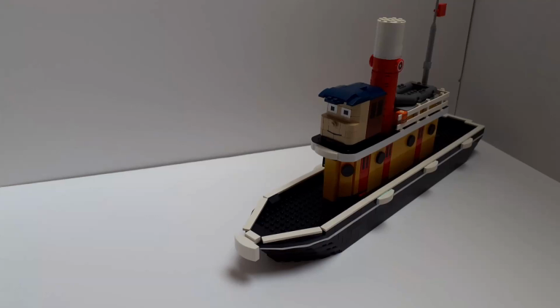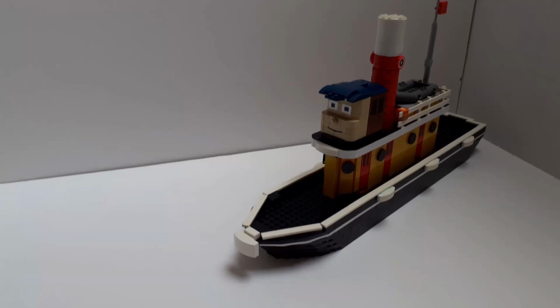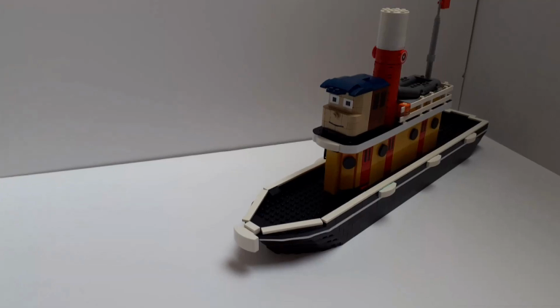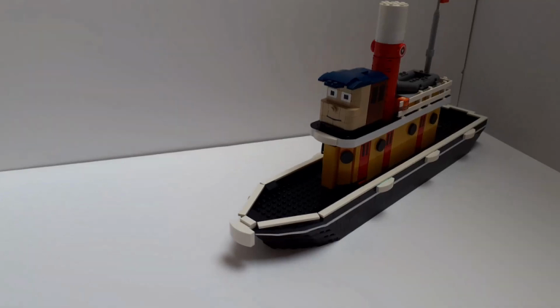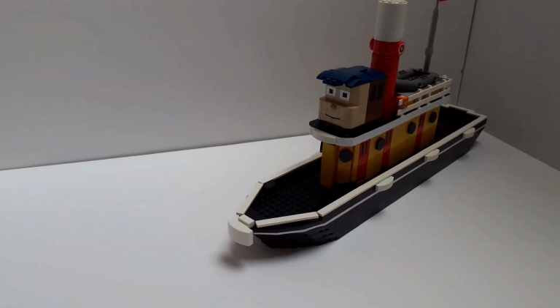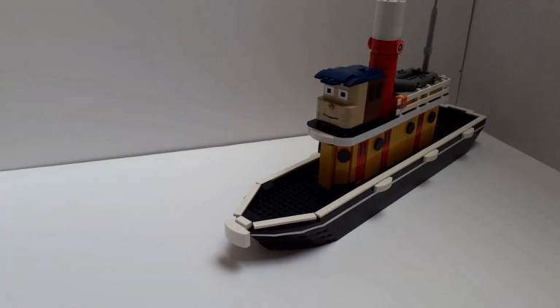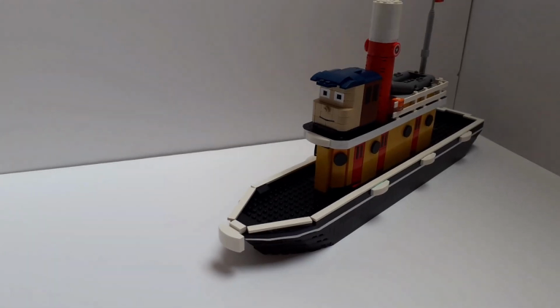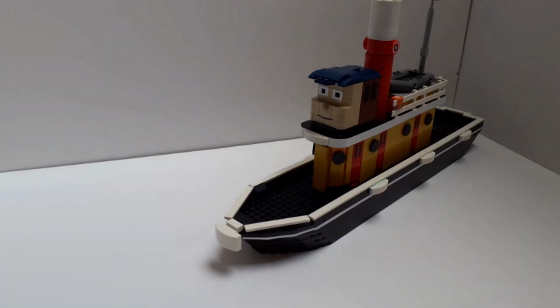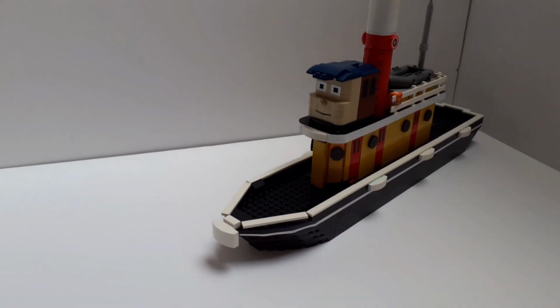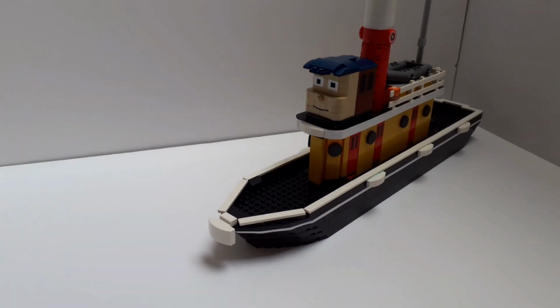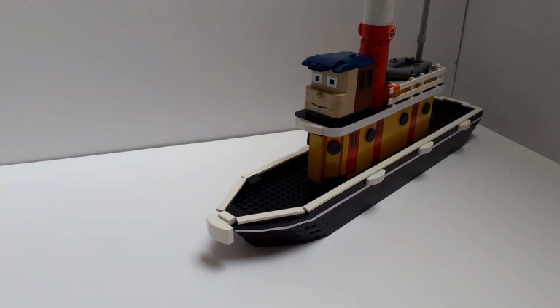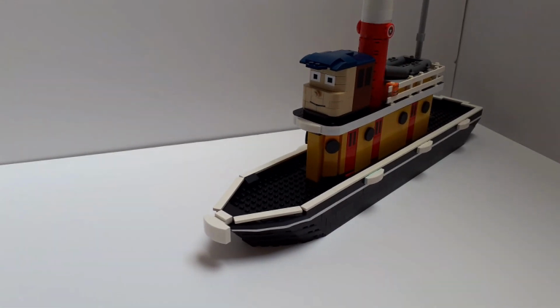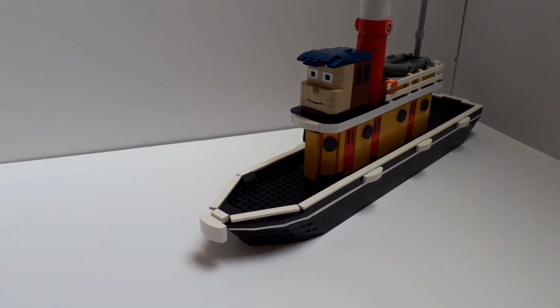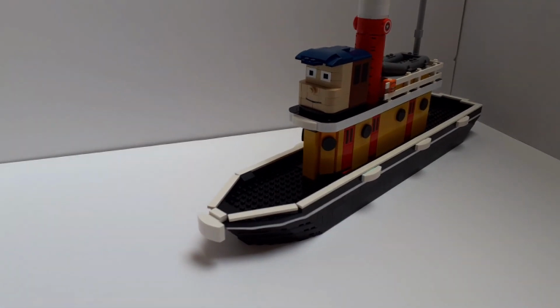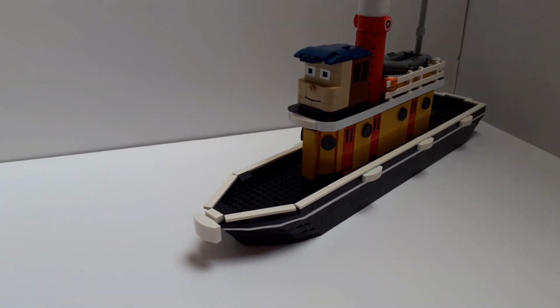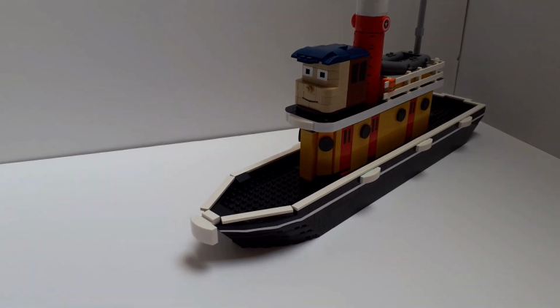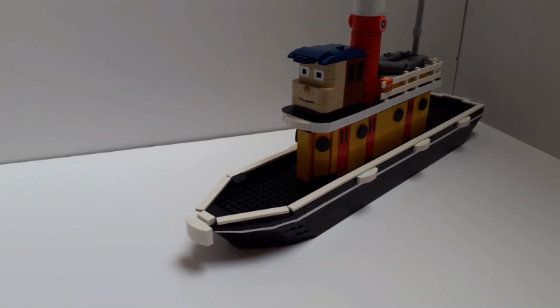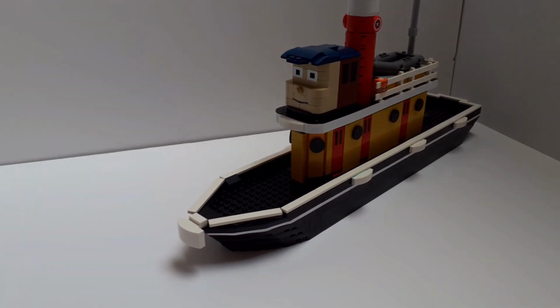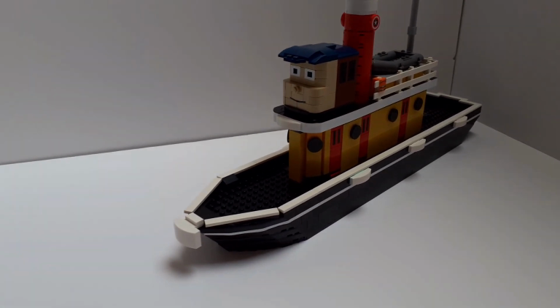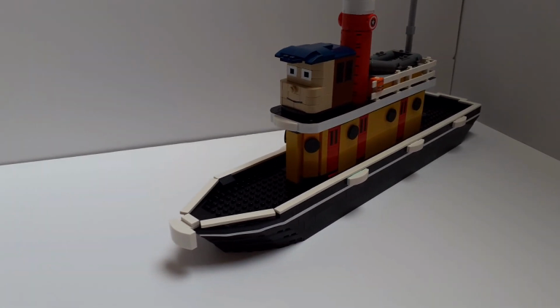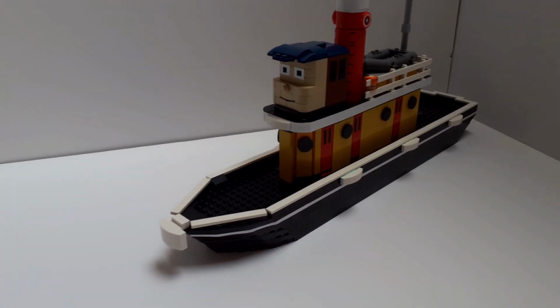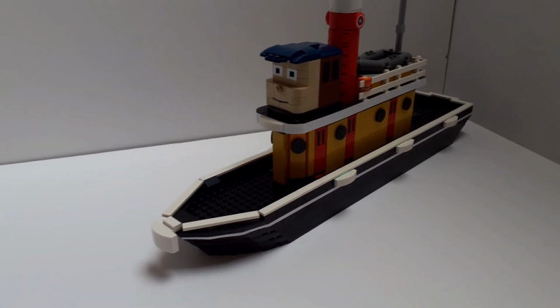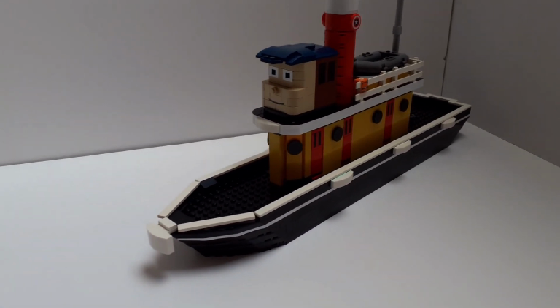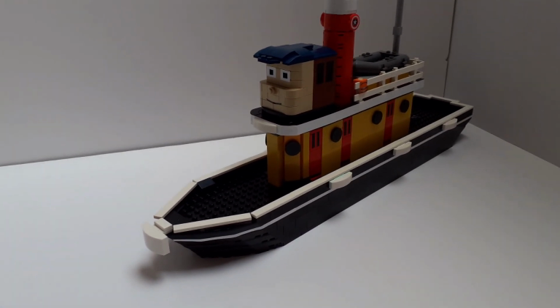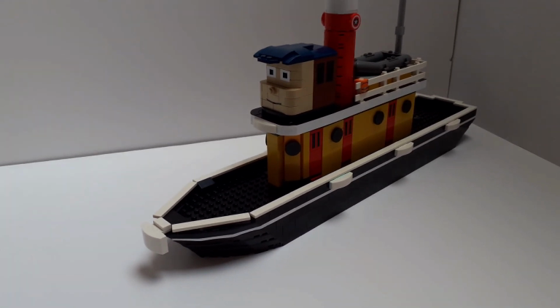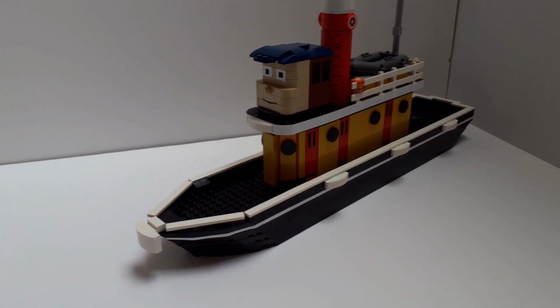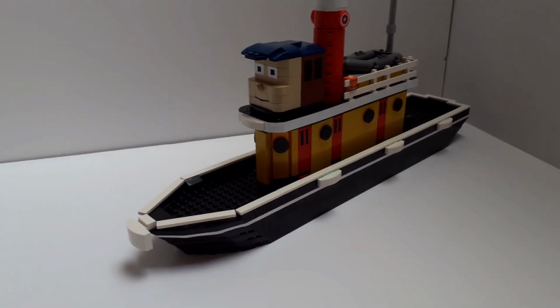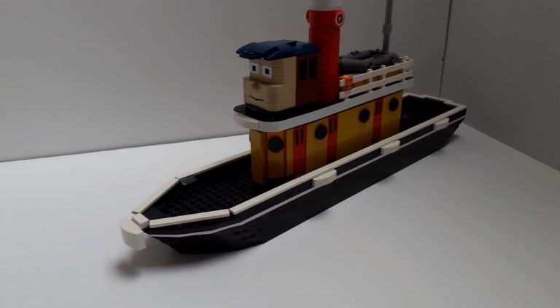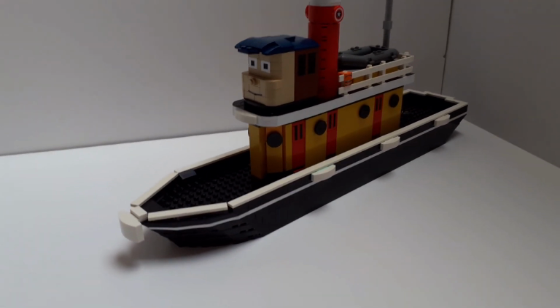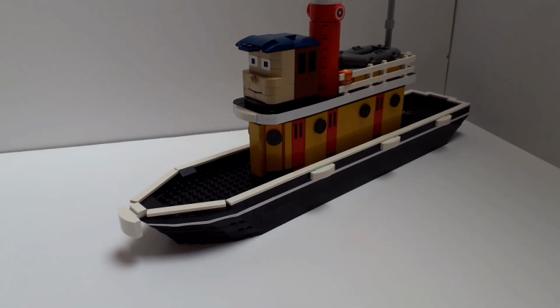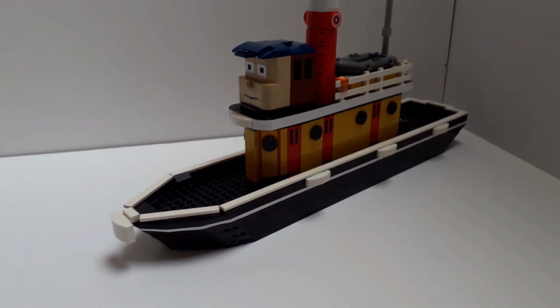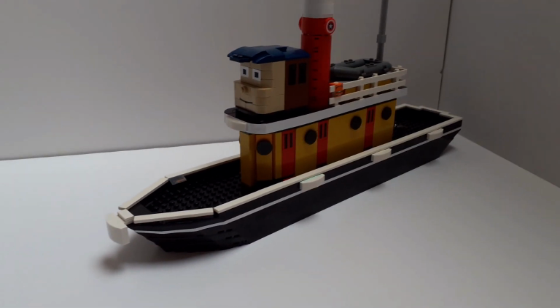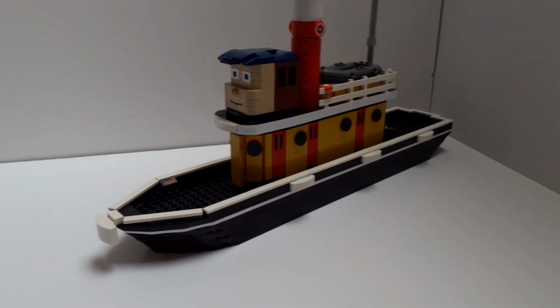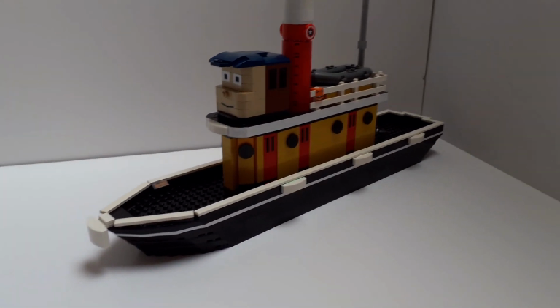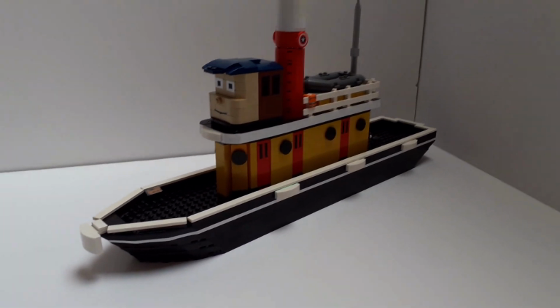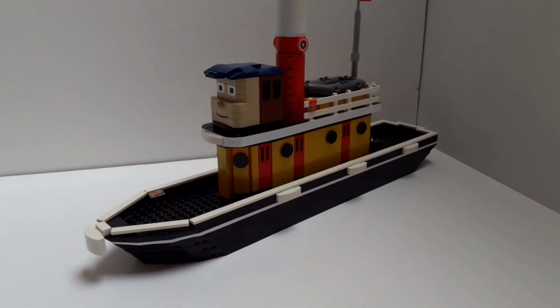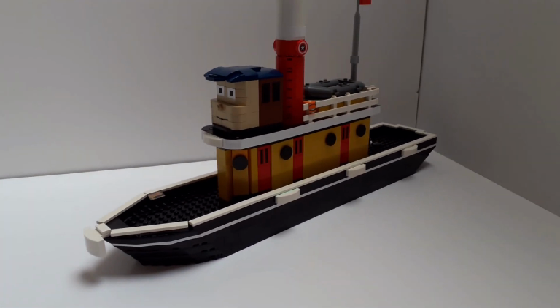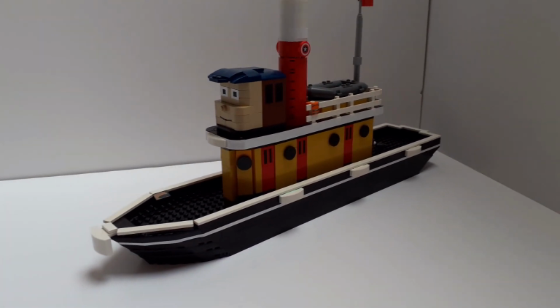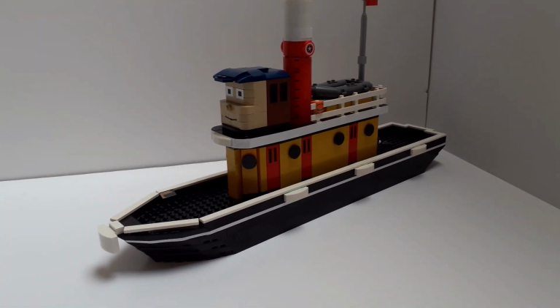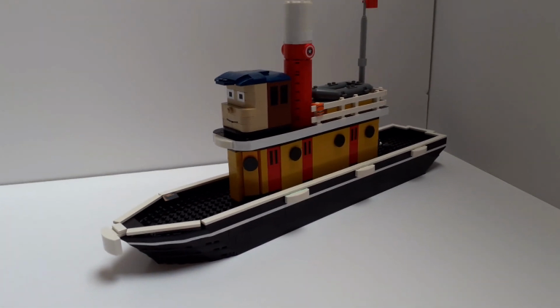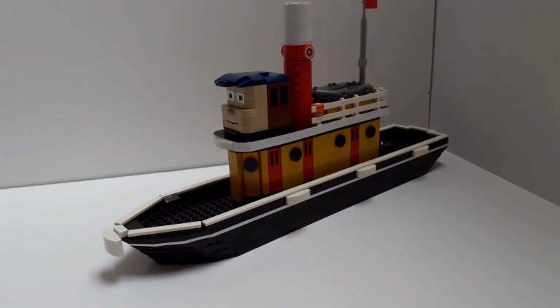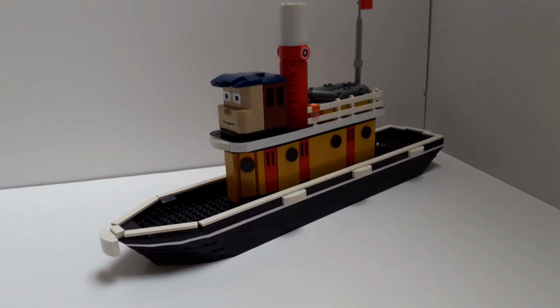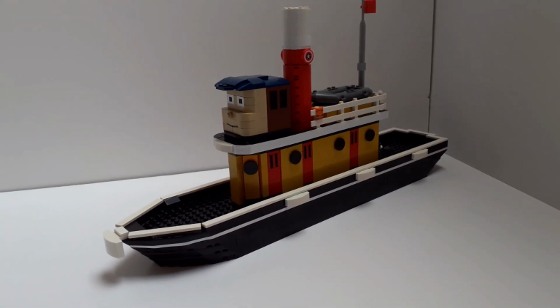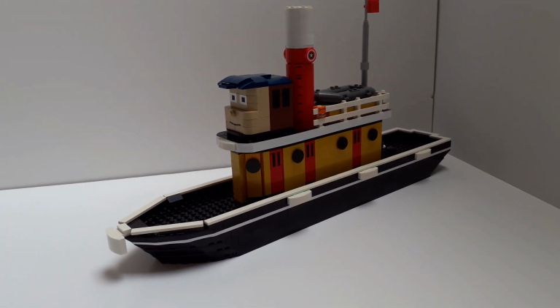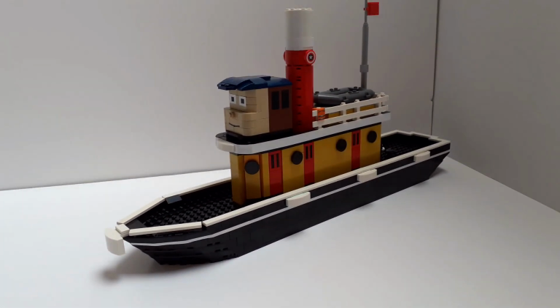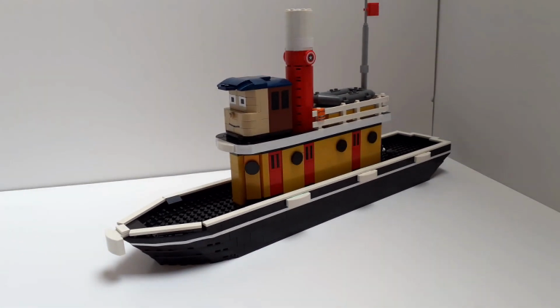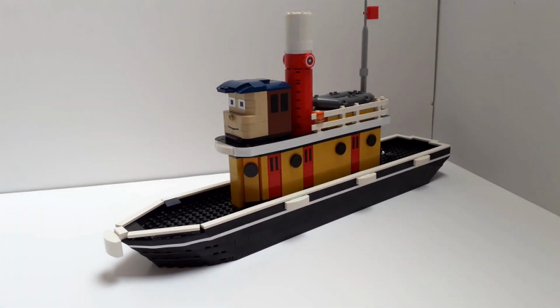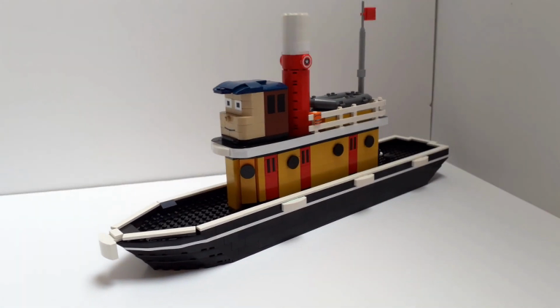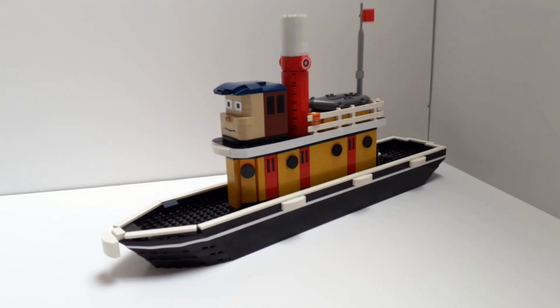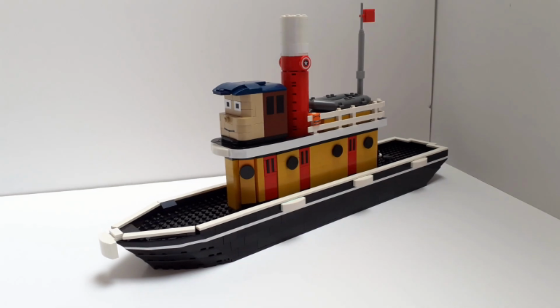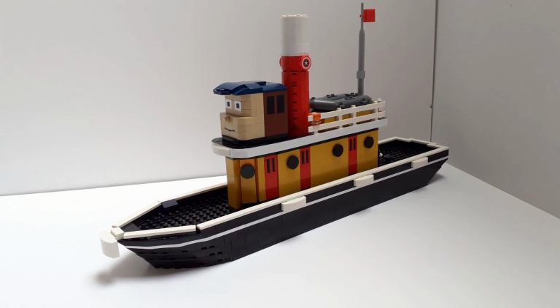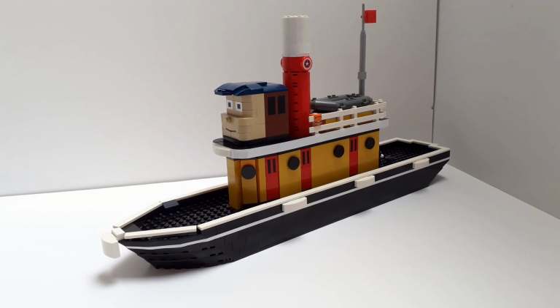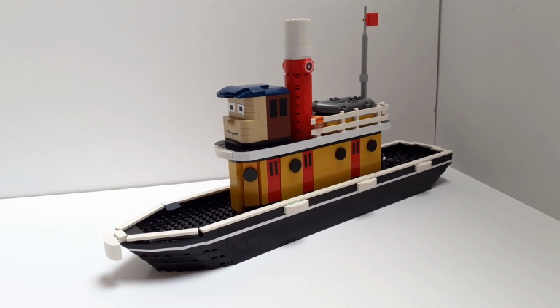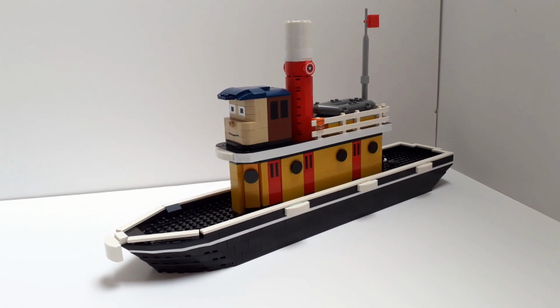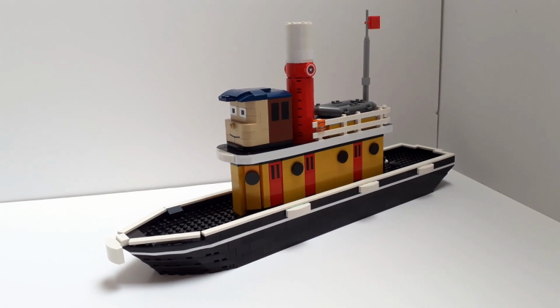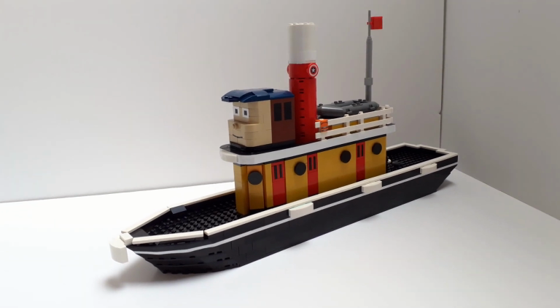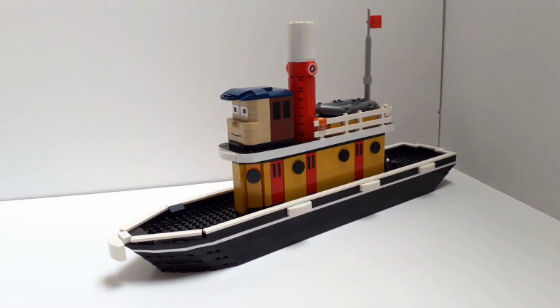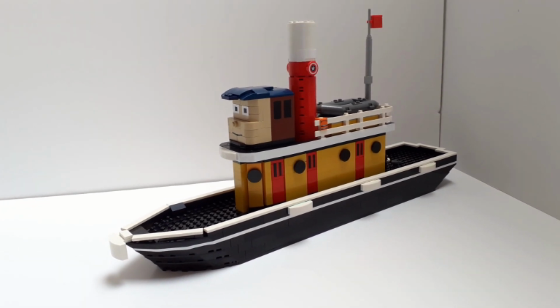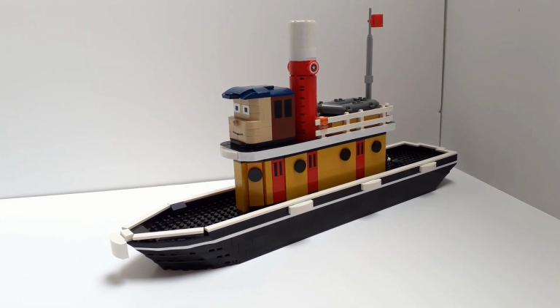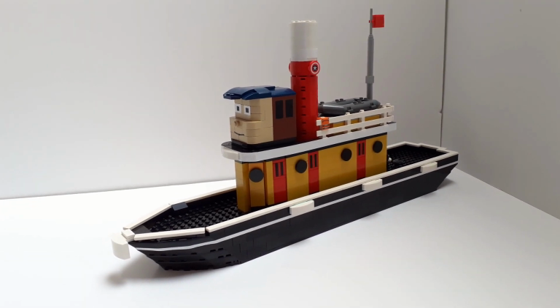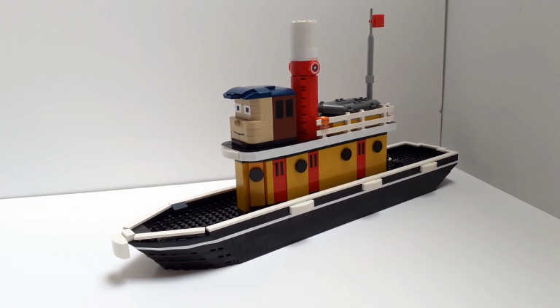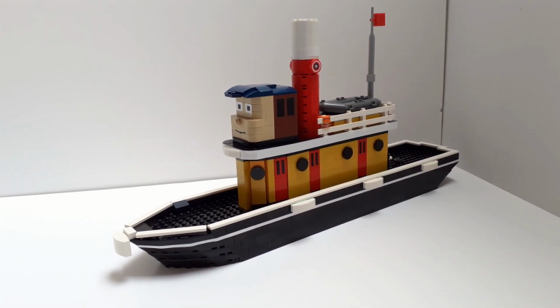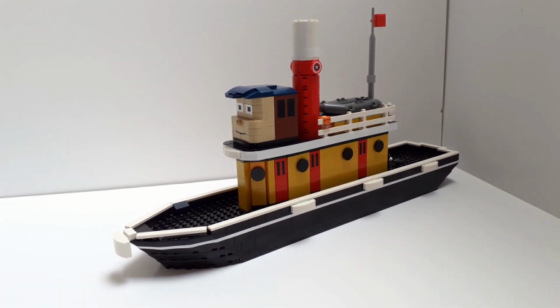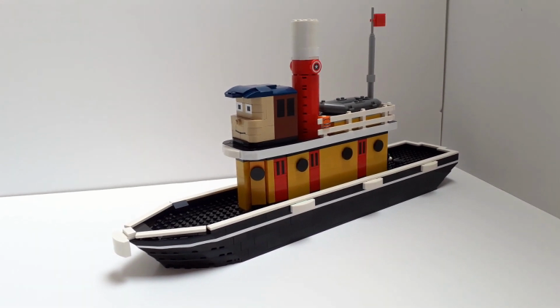Hello and welcome to a LEGO MOC Showcase video. This is Ten Cents from the old TV series Tugs.